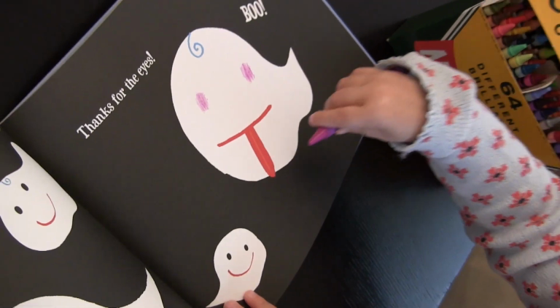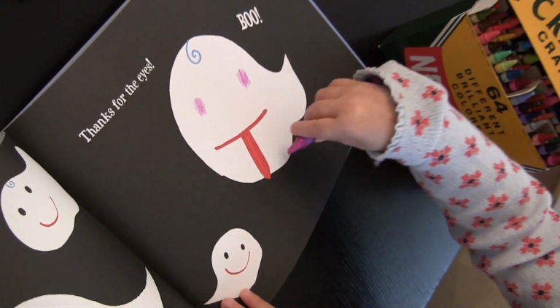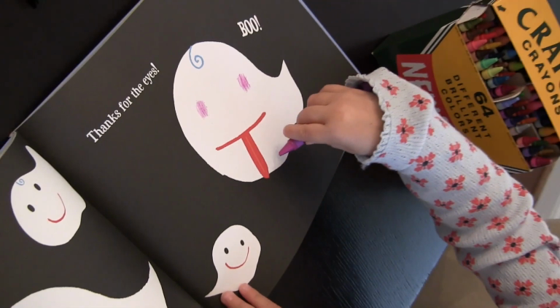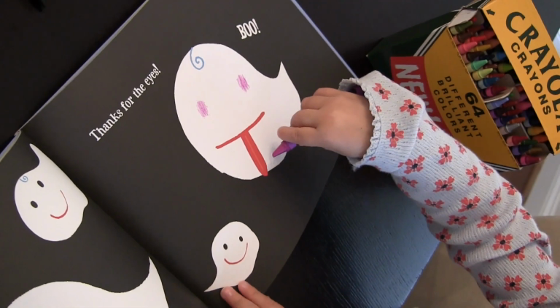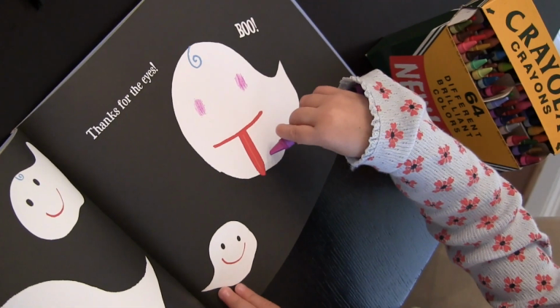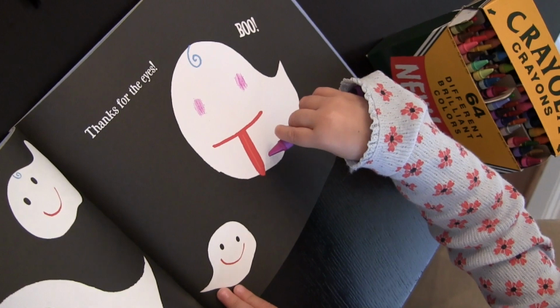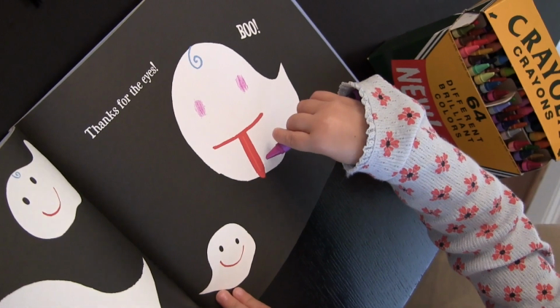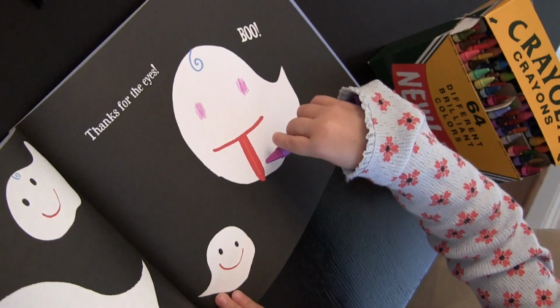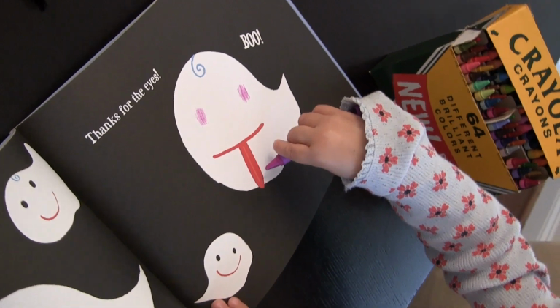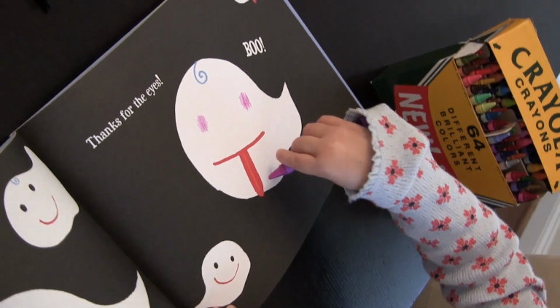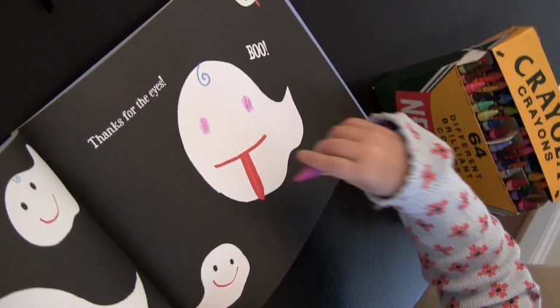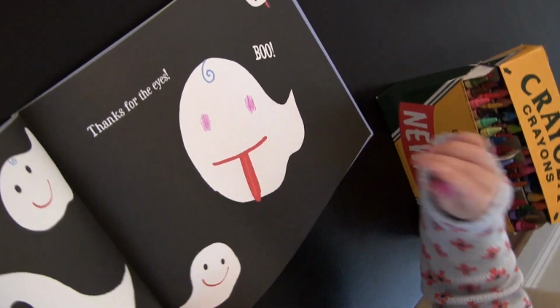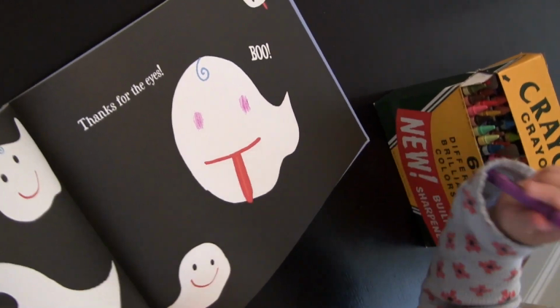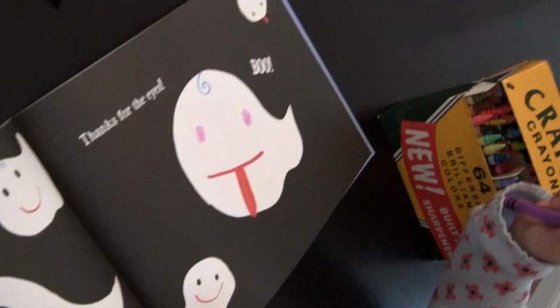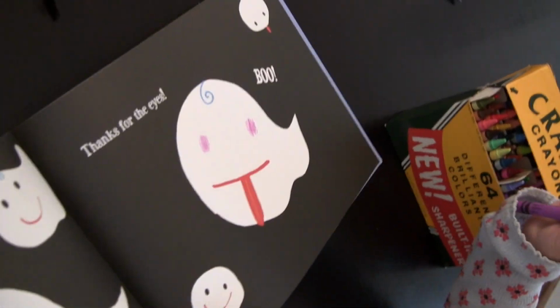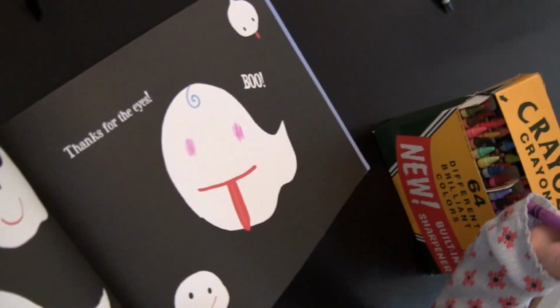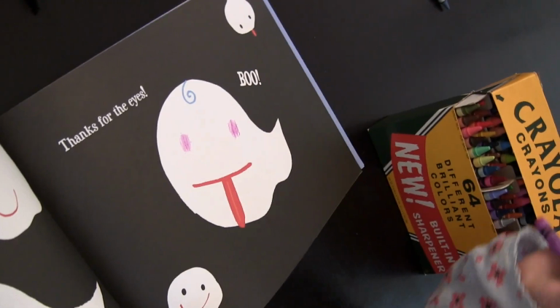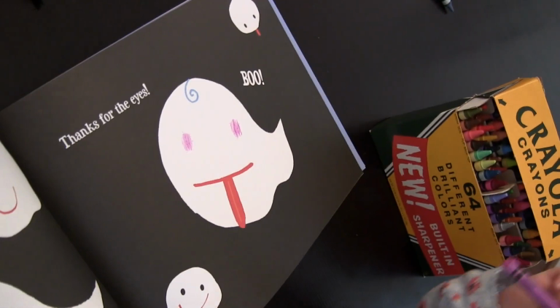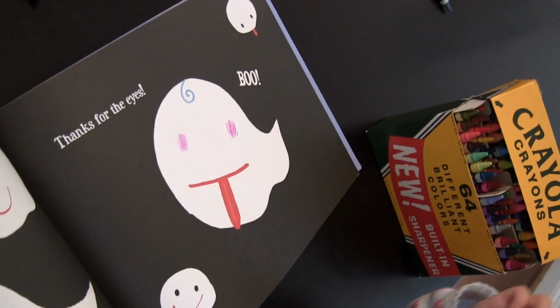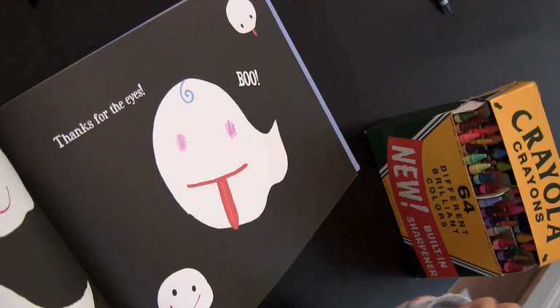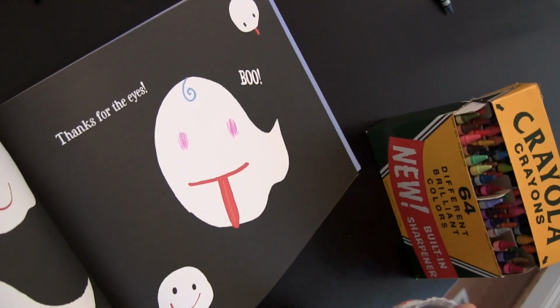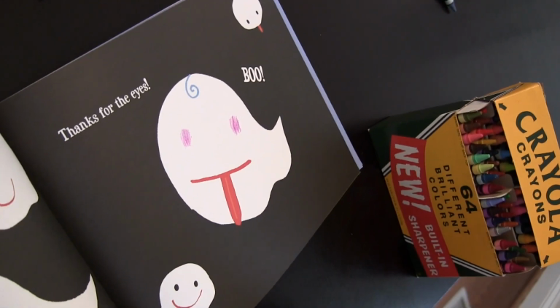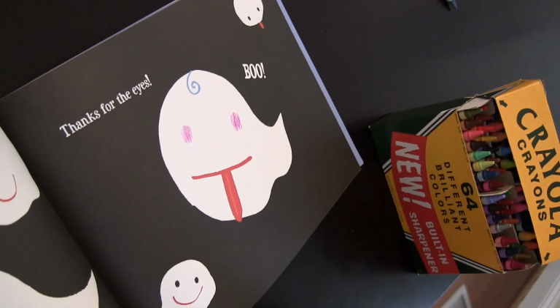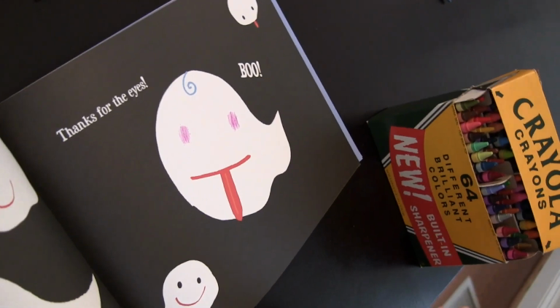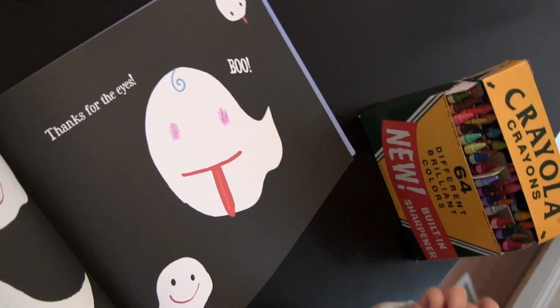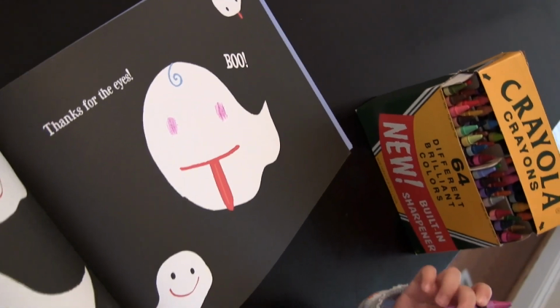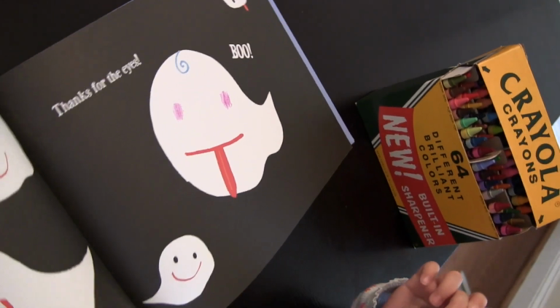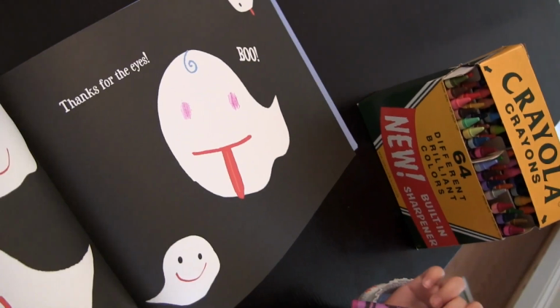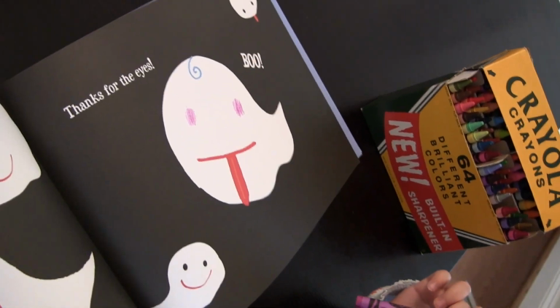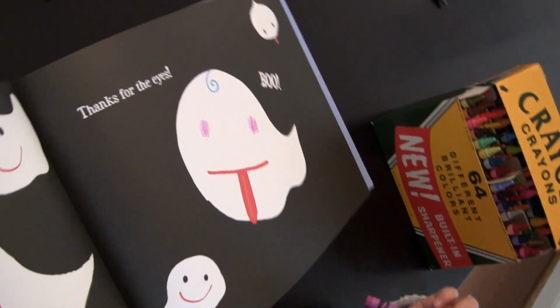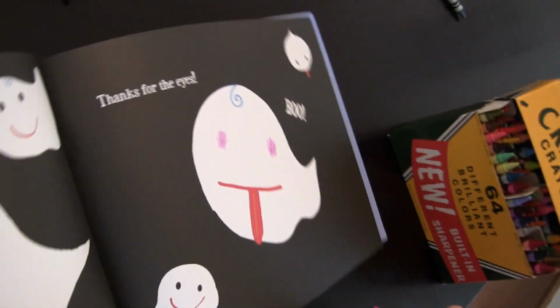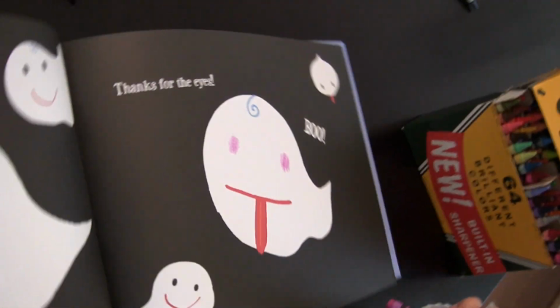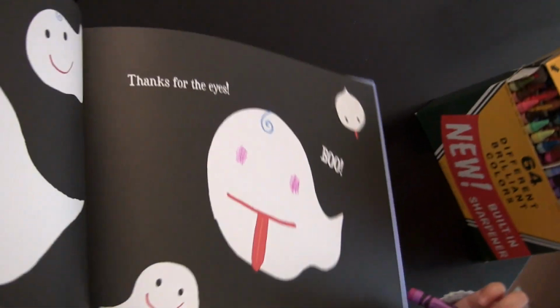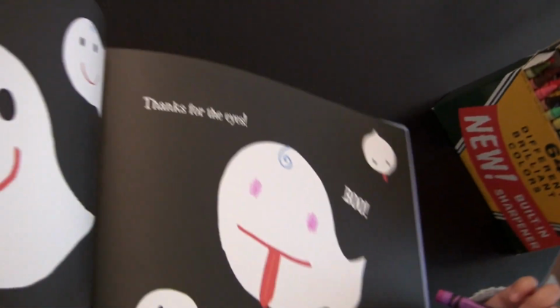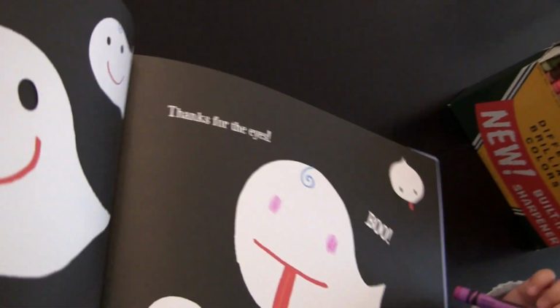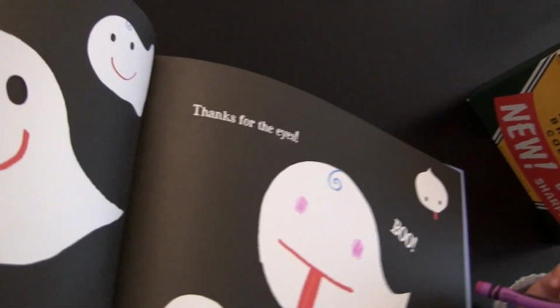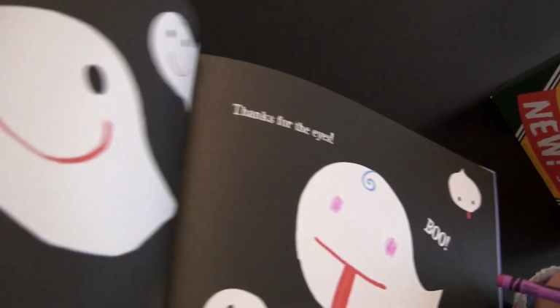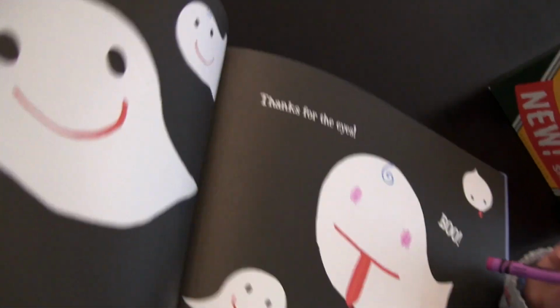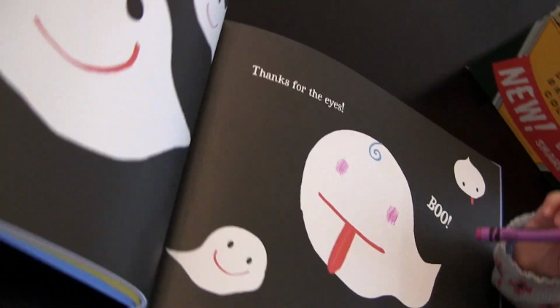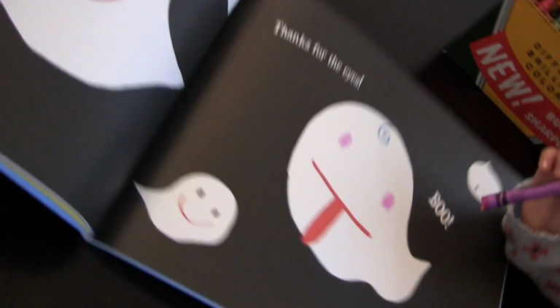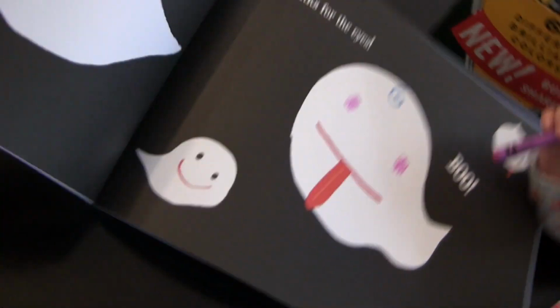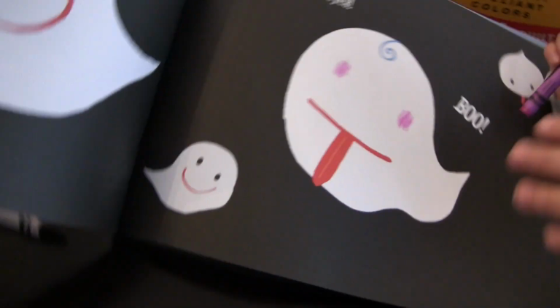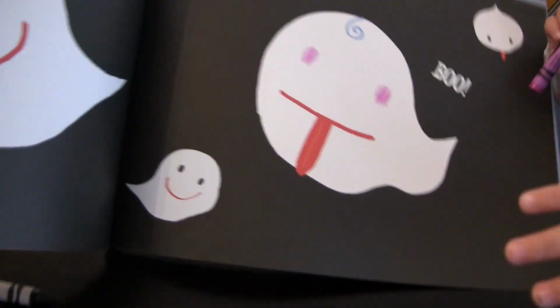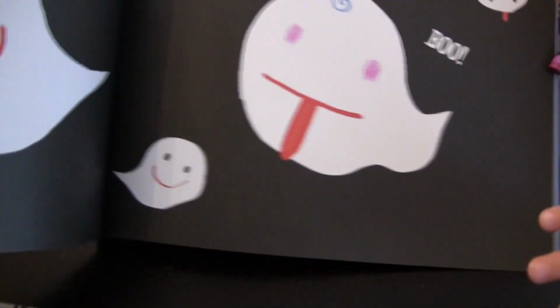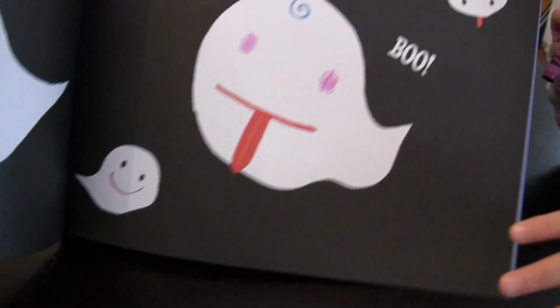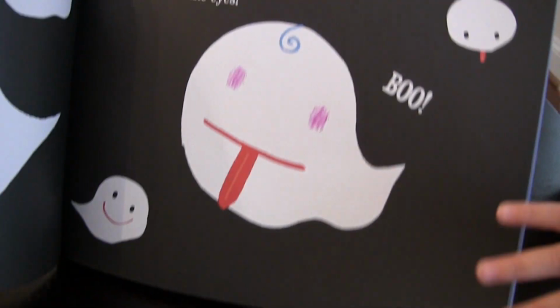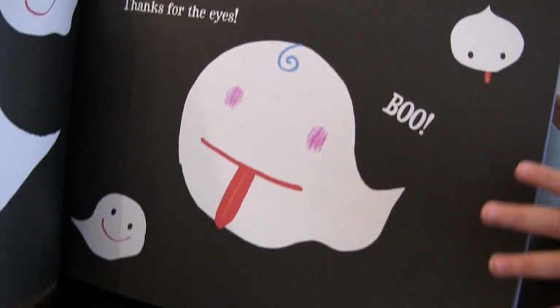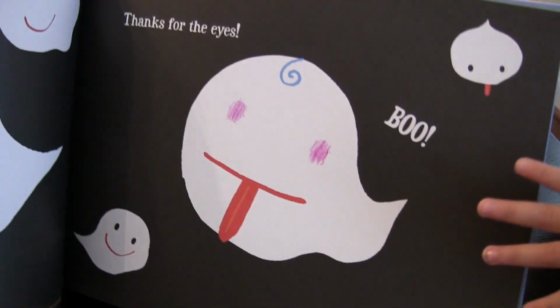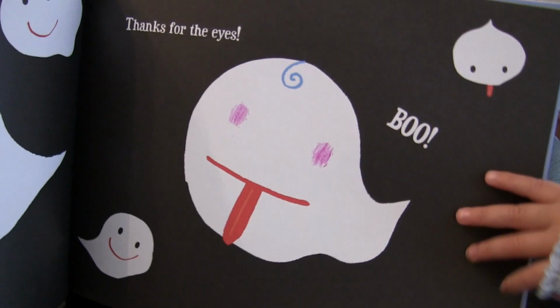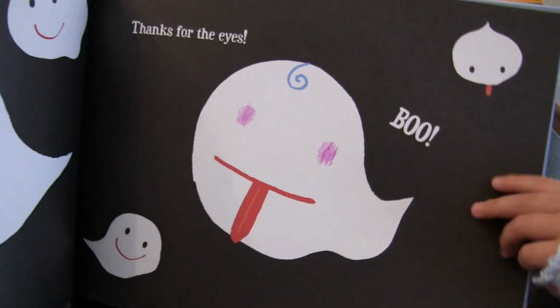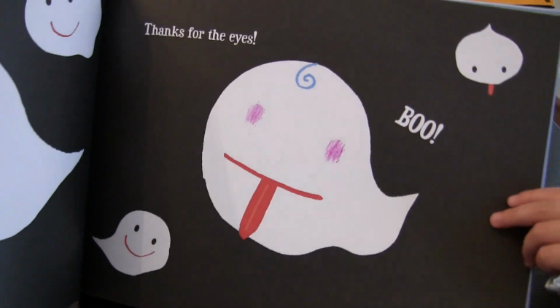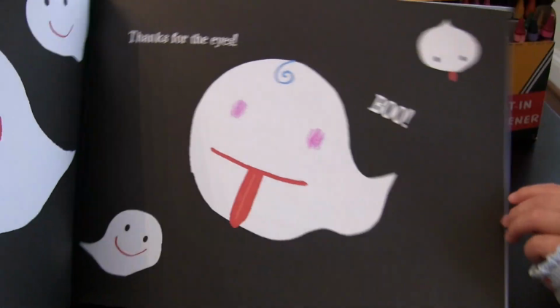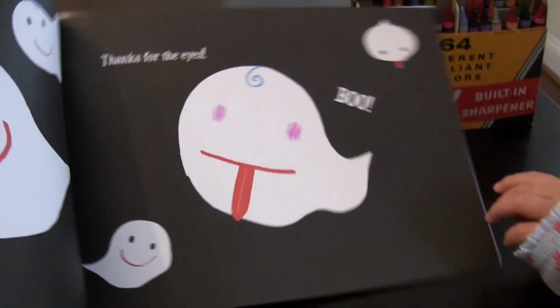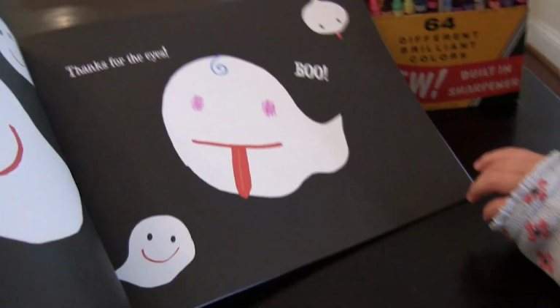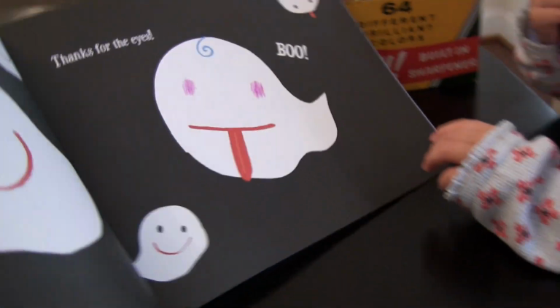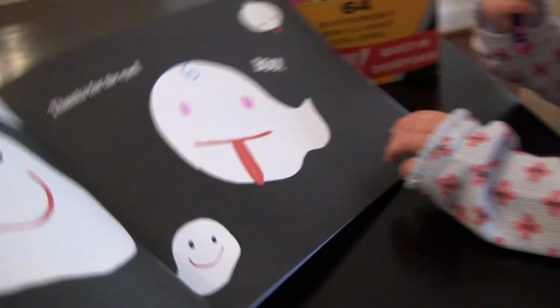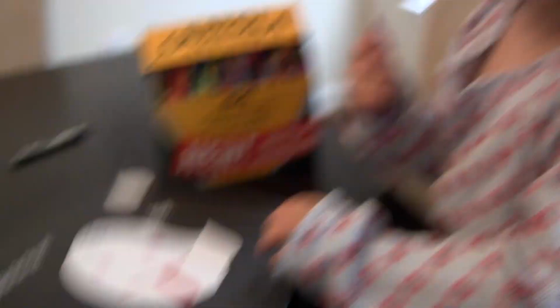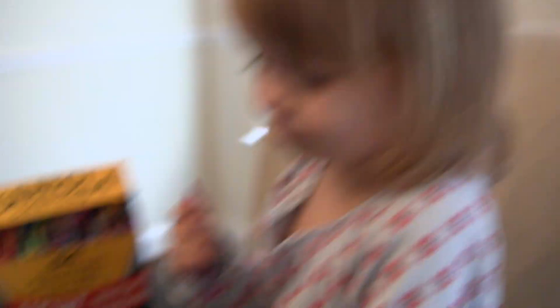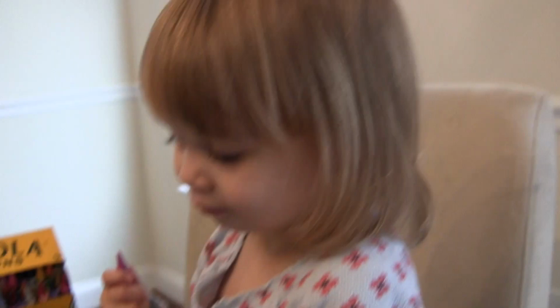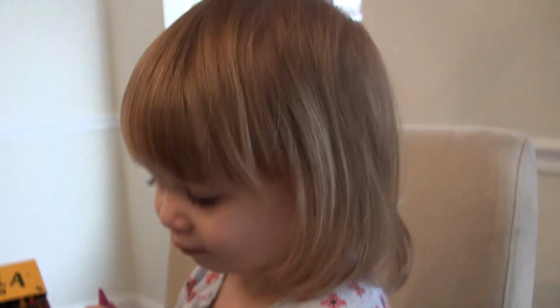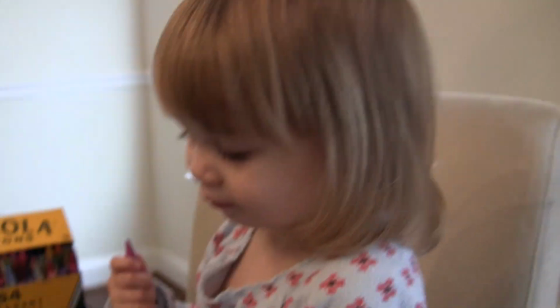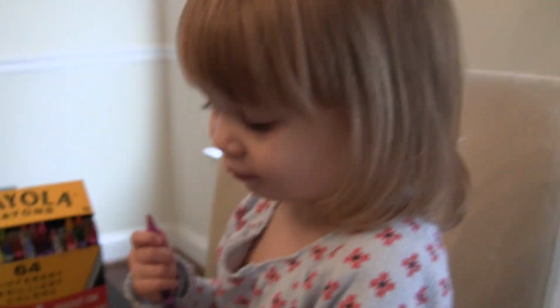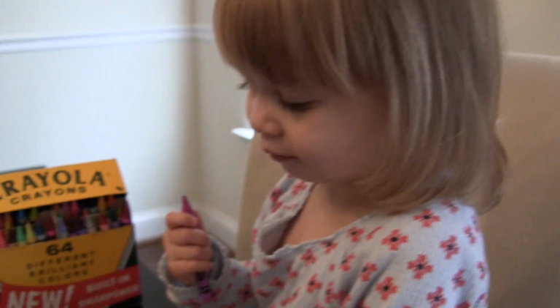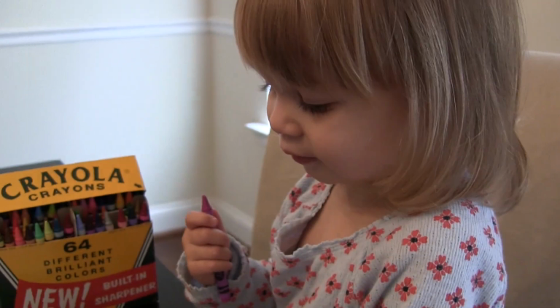Is that a ghost? No. It looks like a silly ghost — and you made him some eyes. Nice, right?